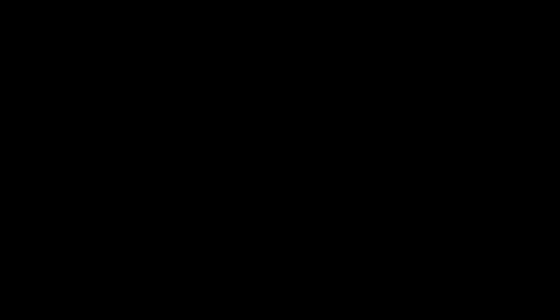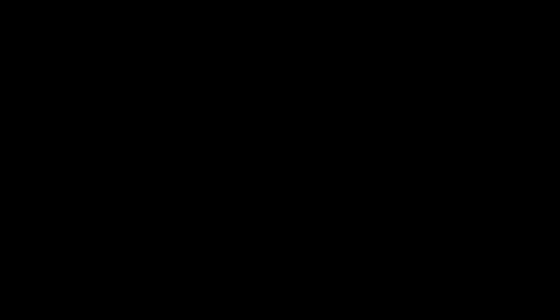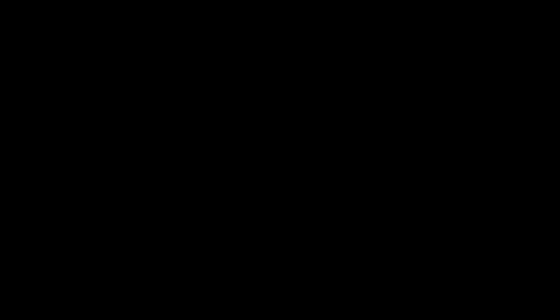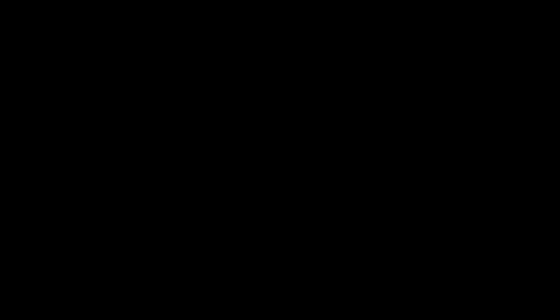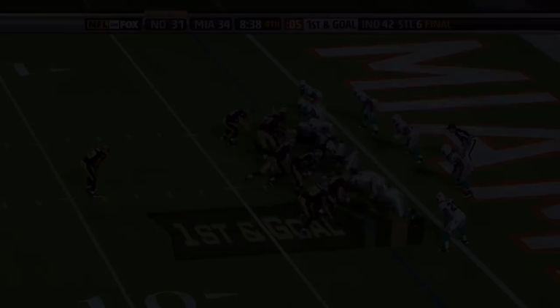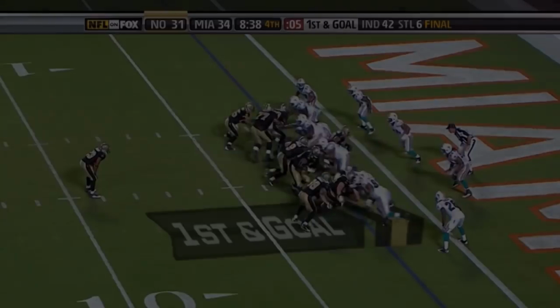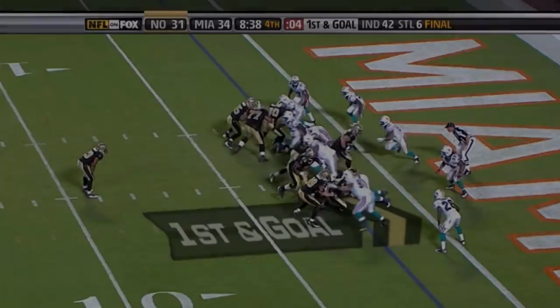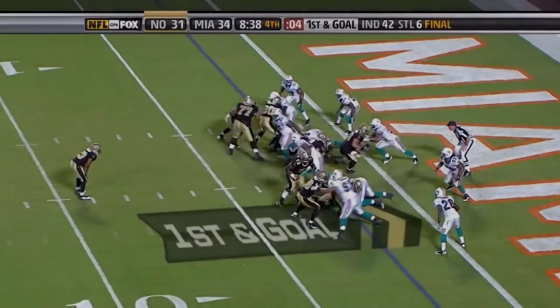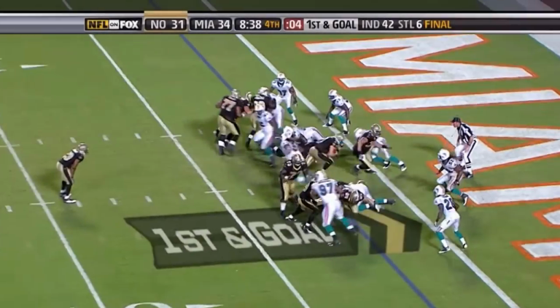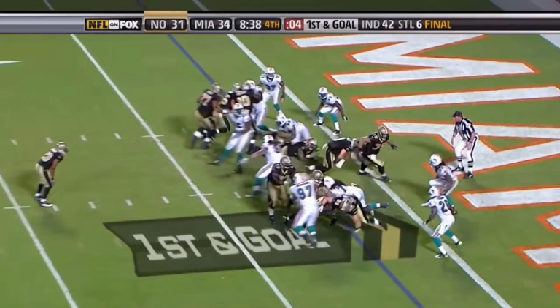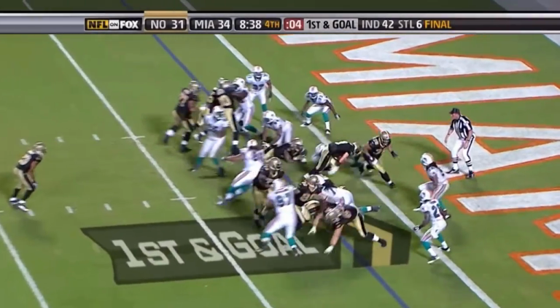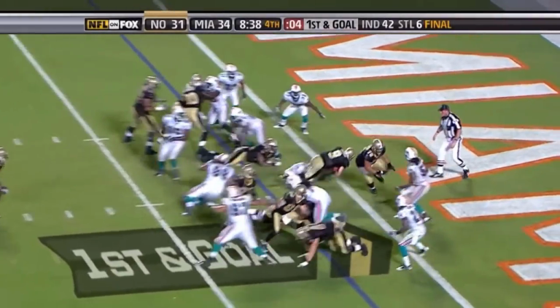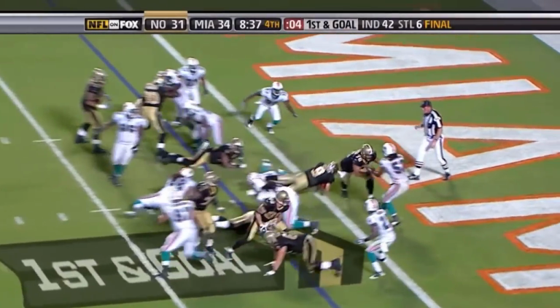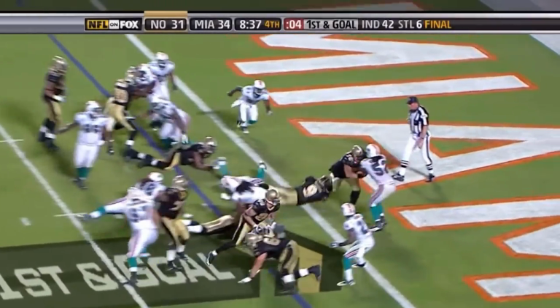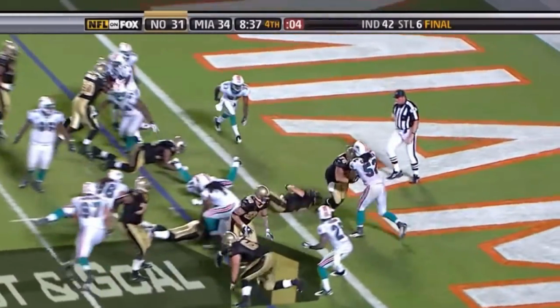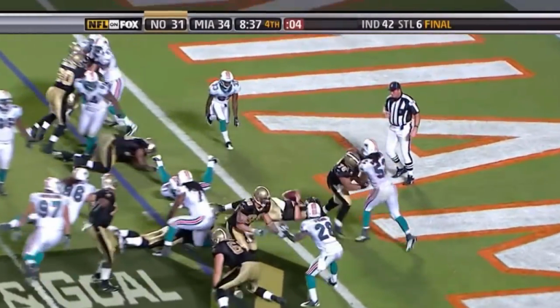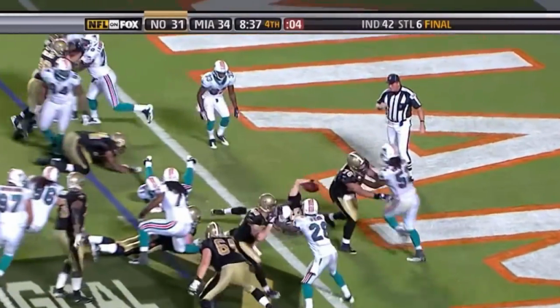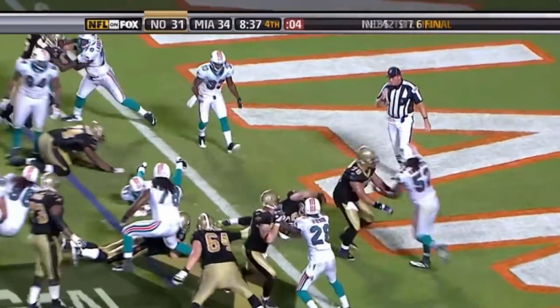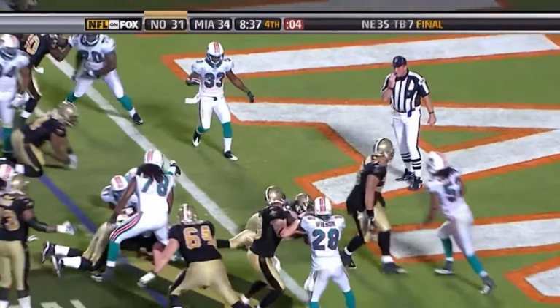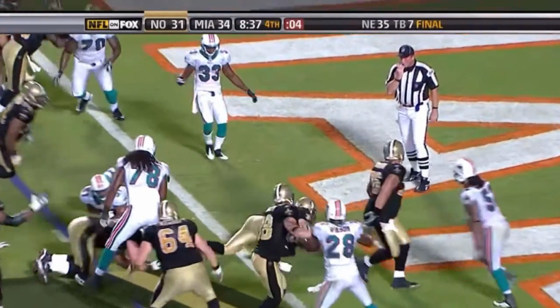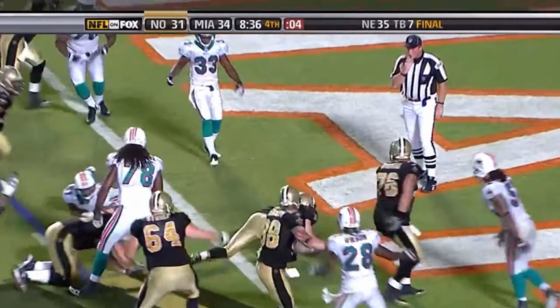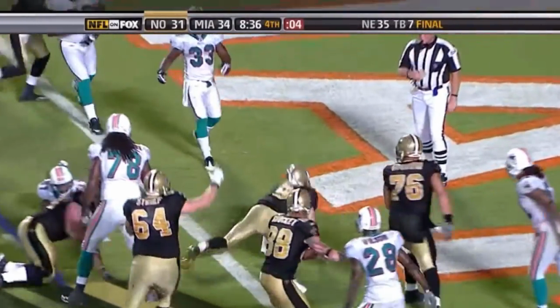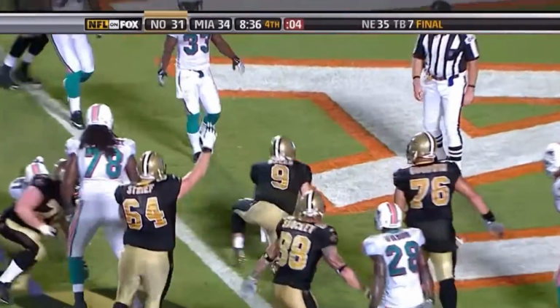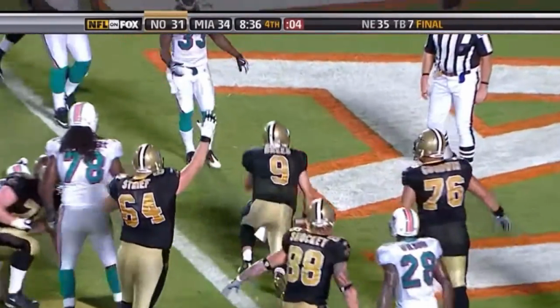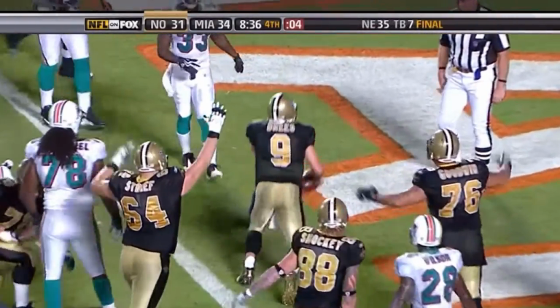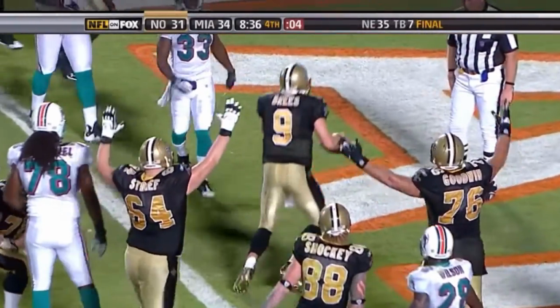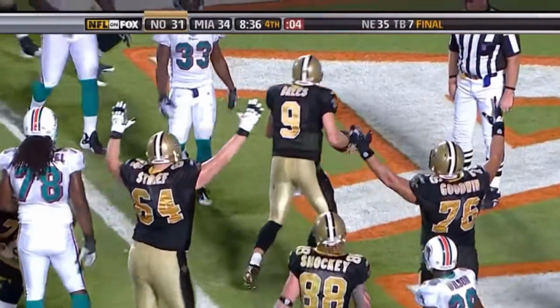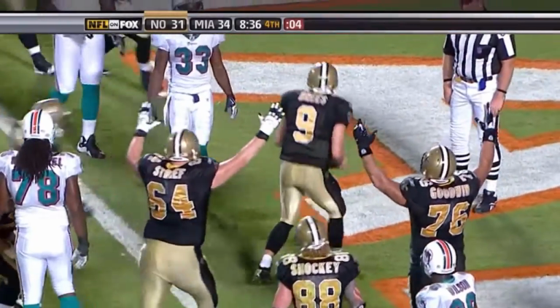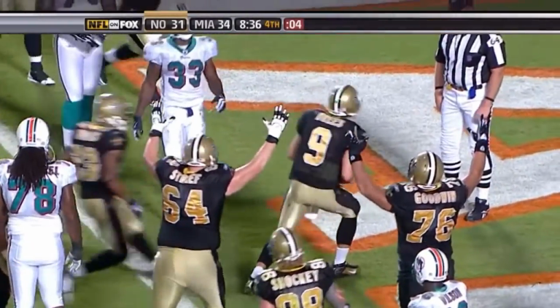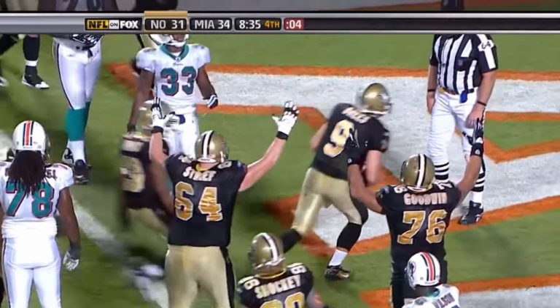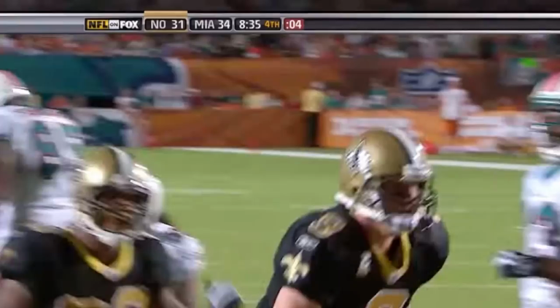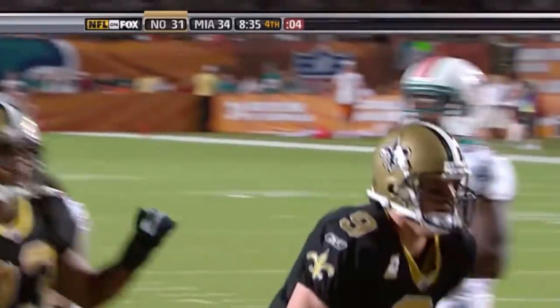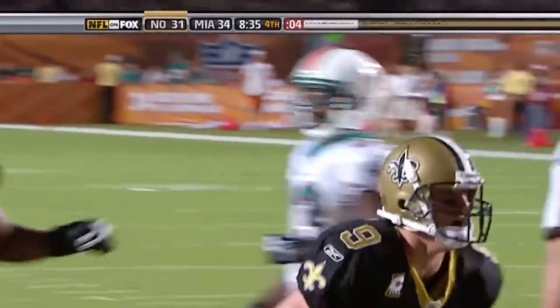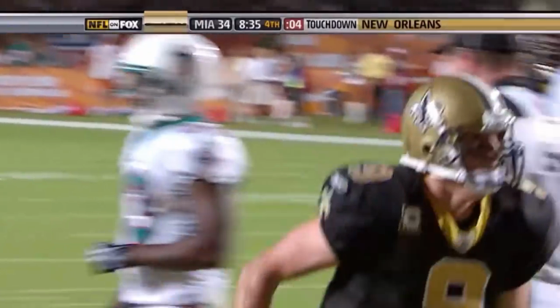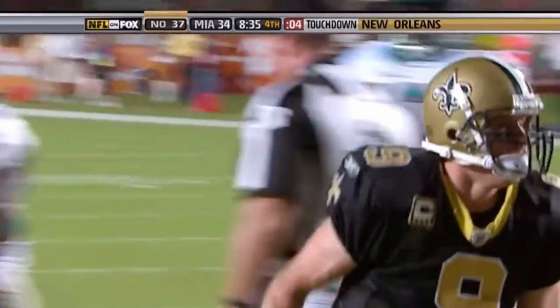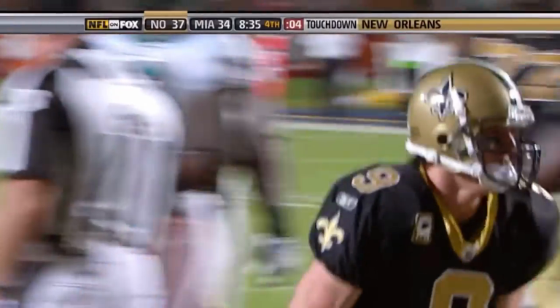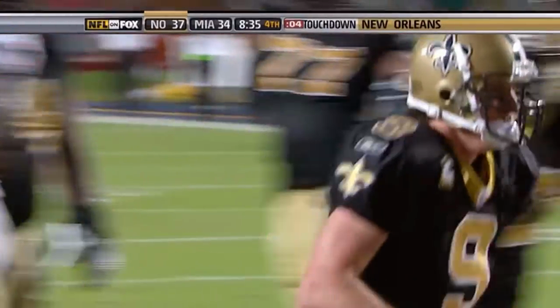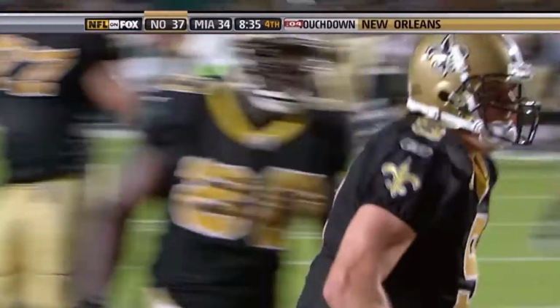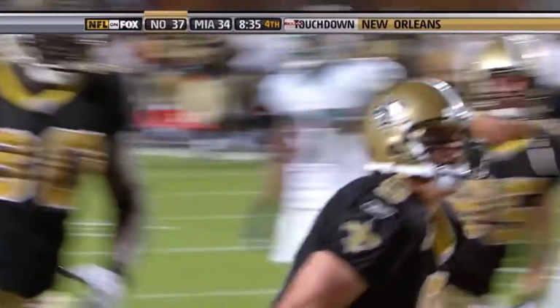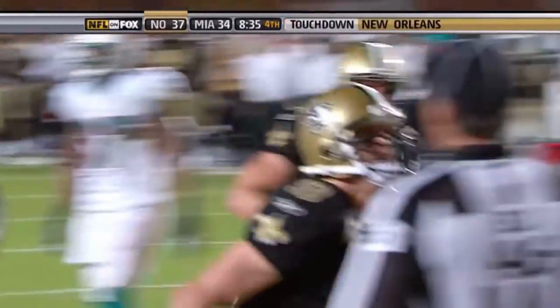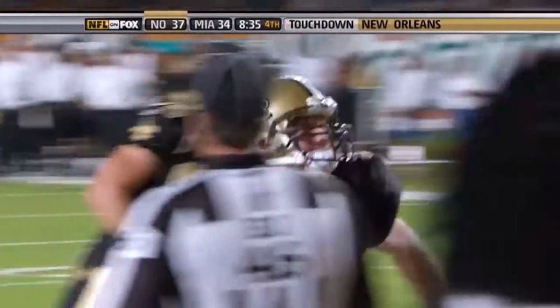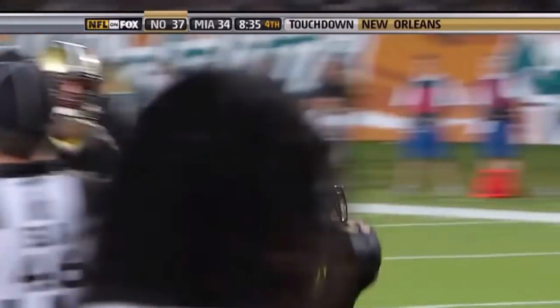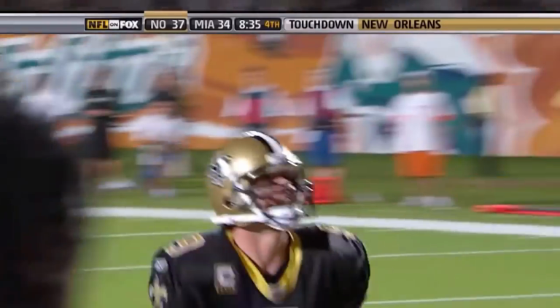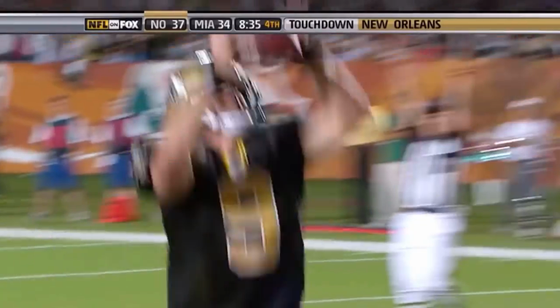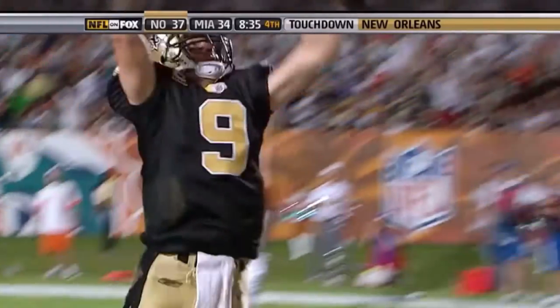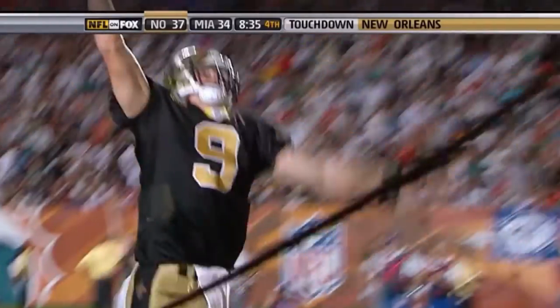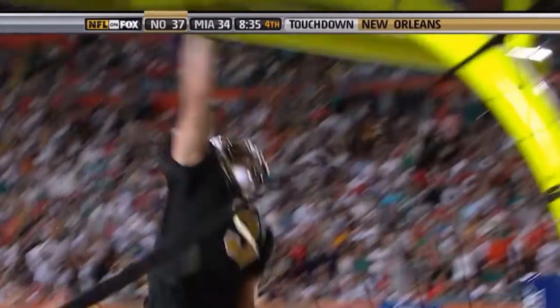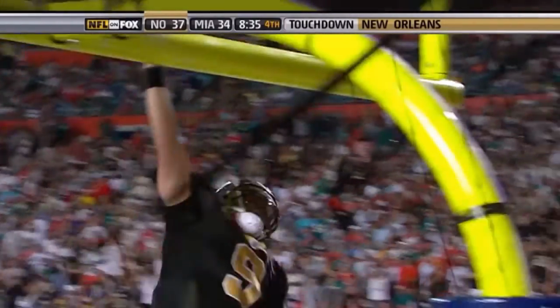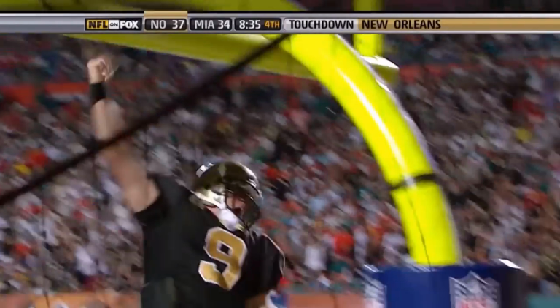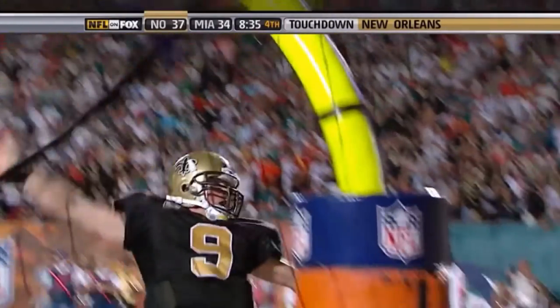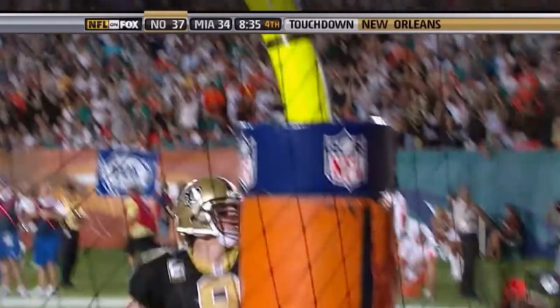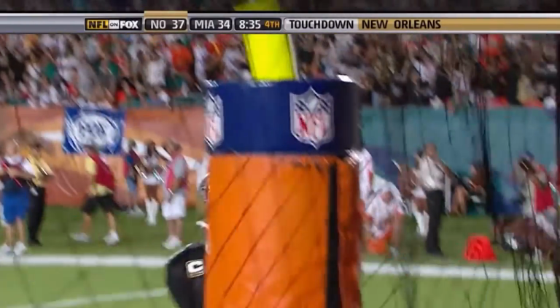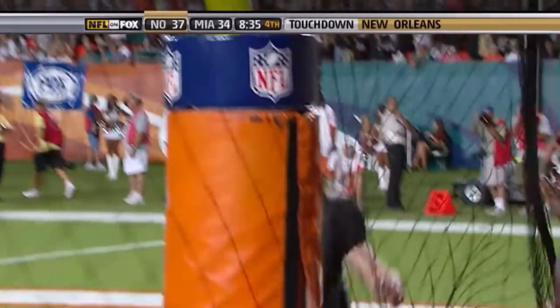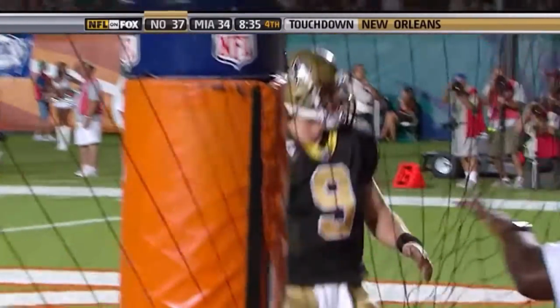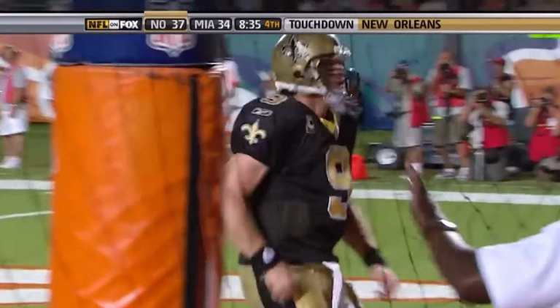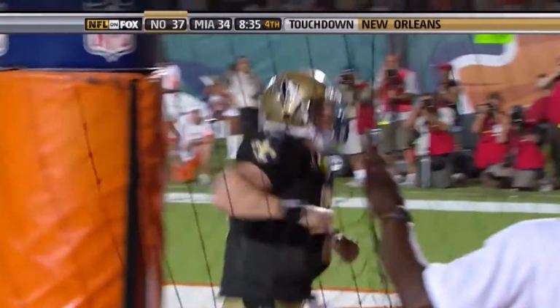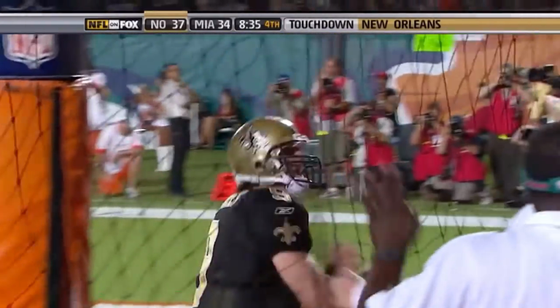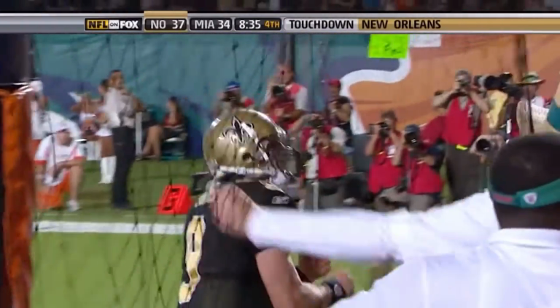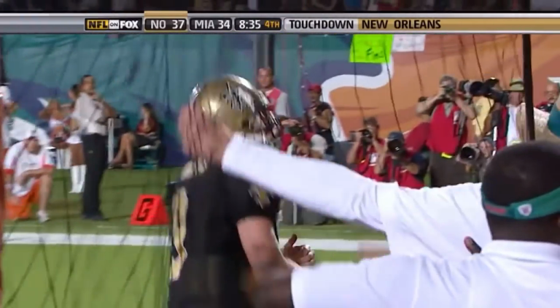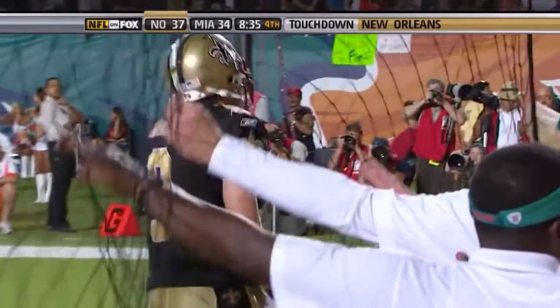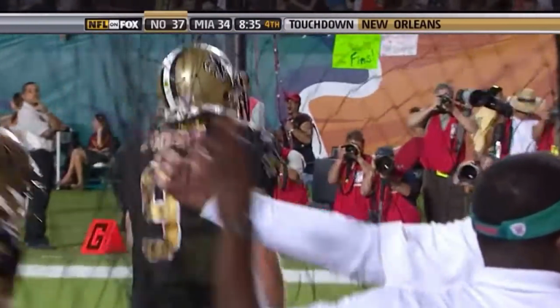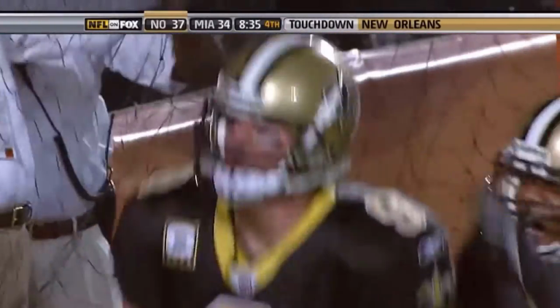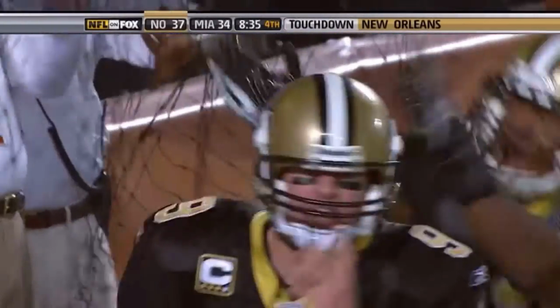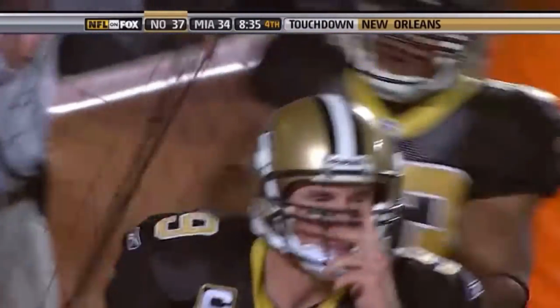Pierre Thomas and a quarterback sneak, and a touchdown for Drew Brees — his second of the game — and the Saints take their first lead.